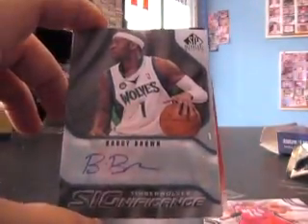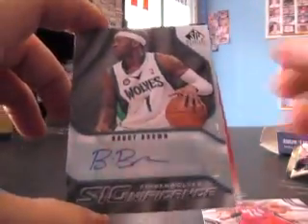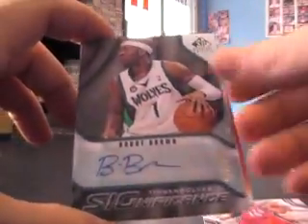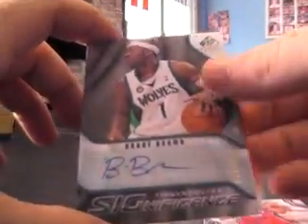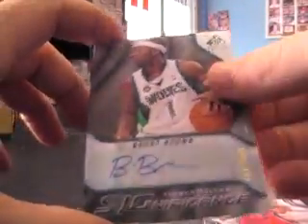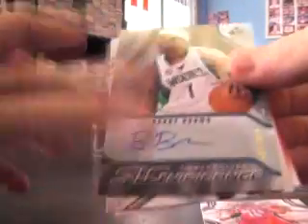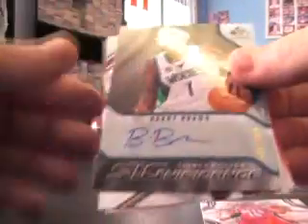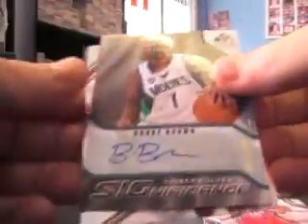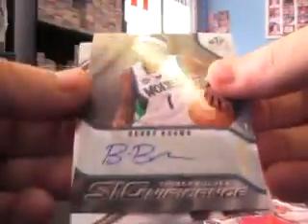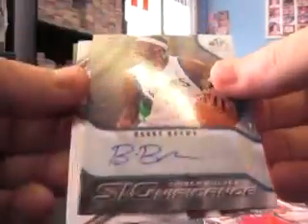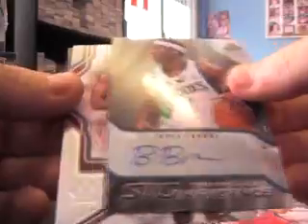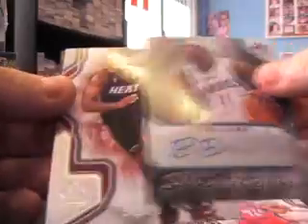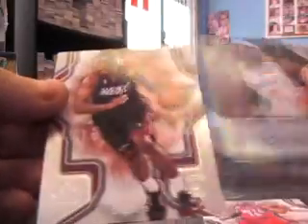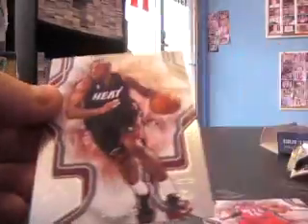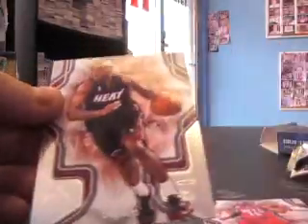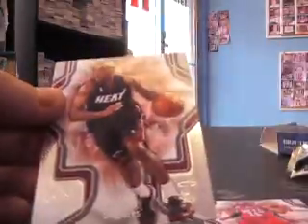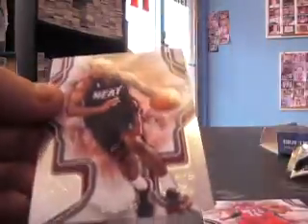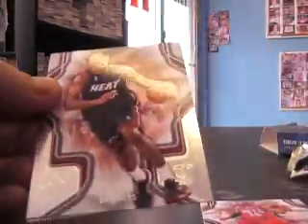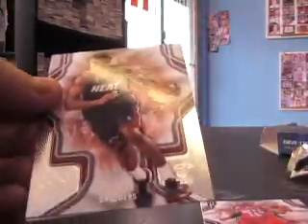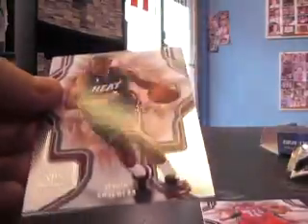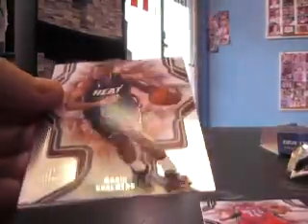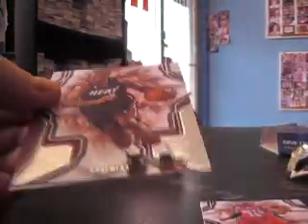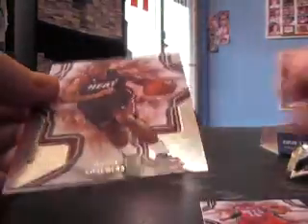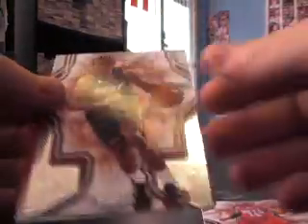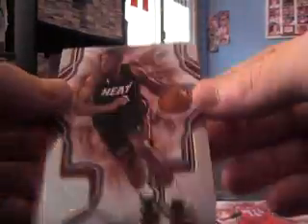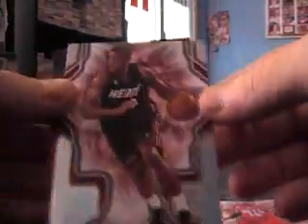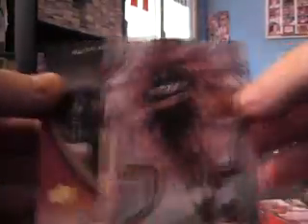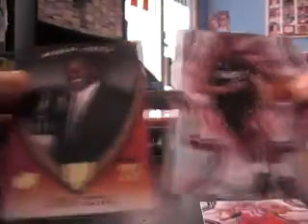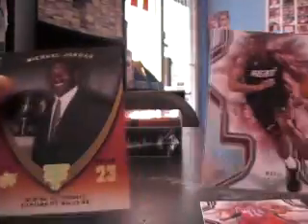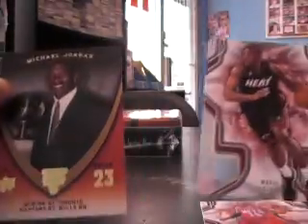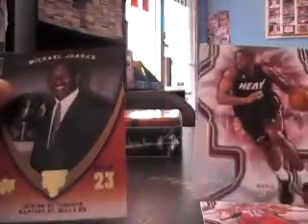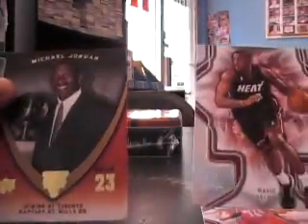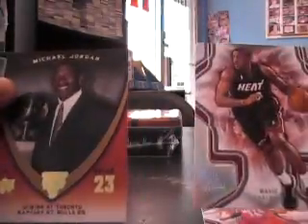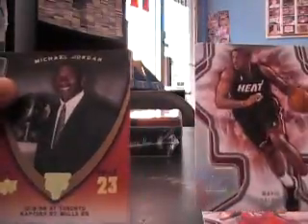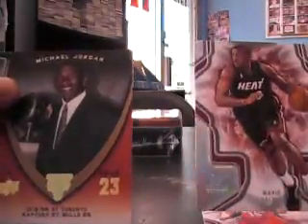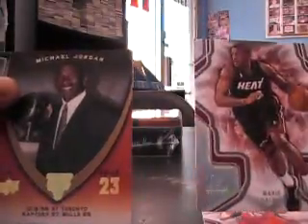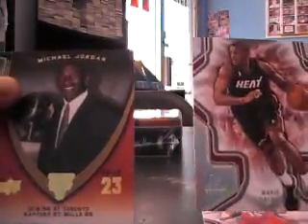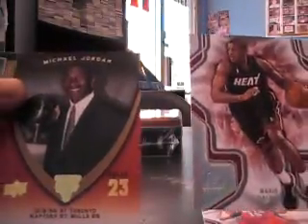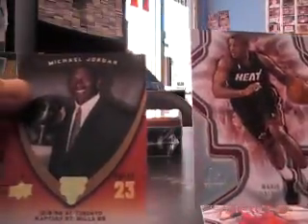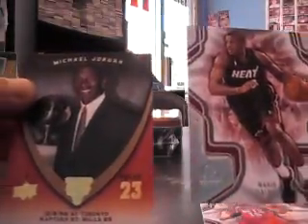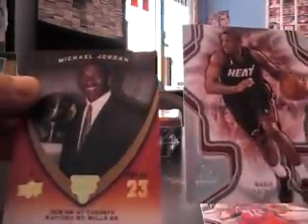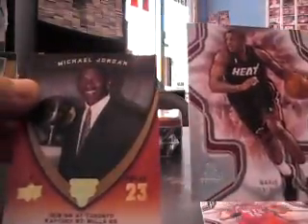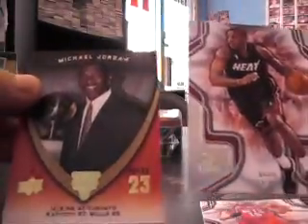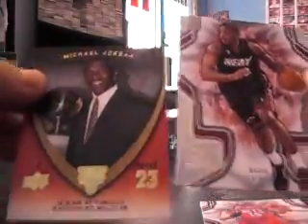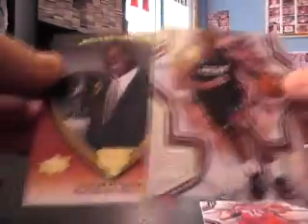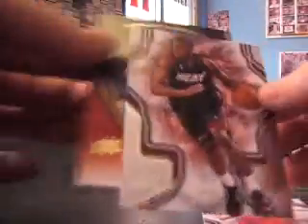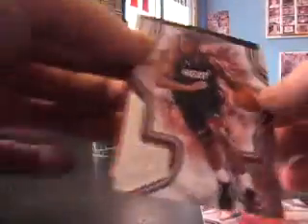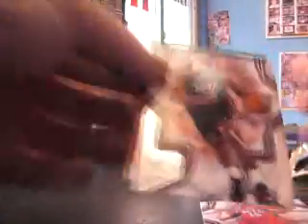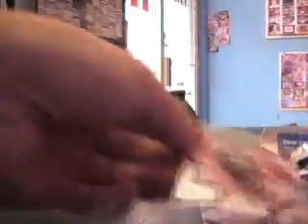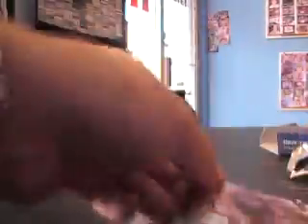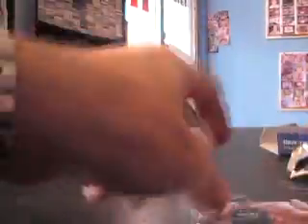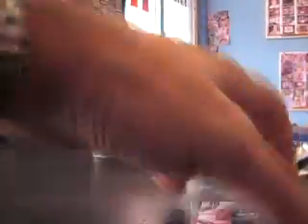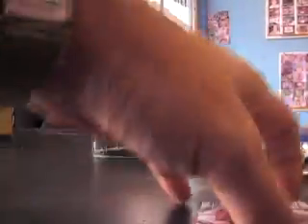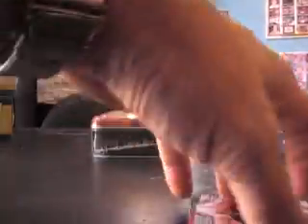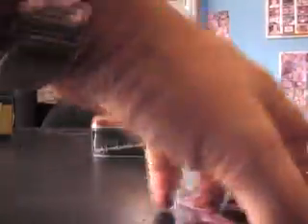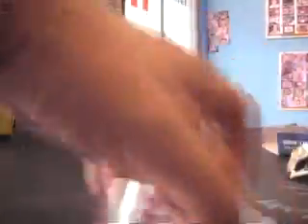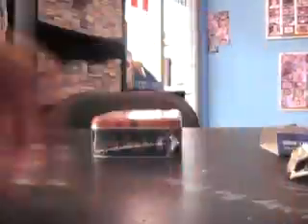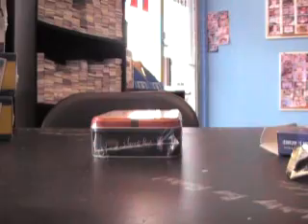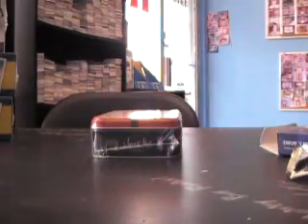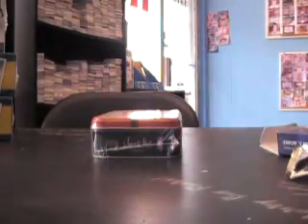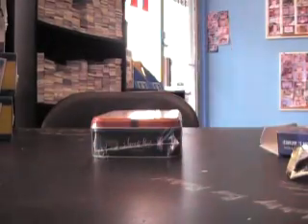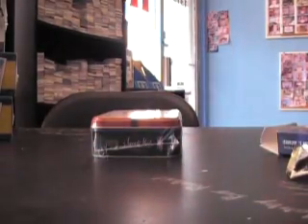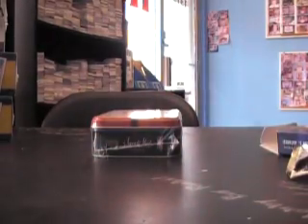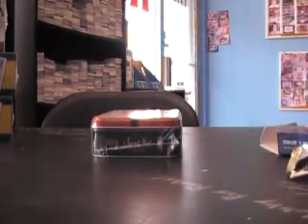Autograph Mario Chalmers and a Jordan insert.